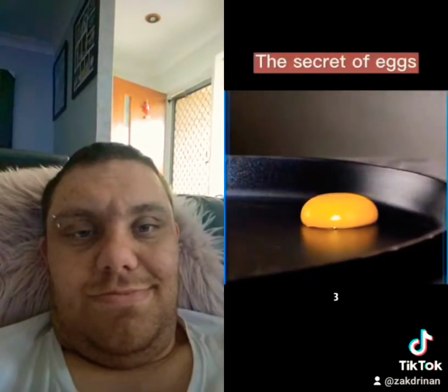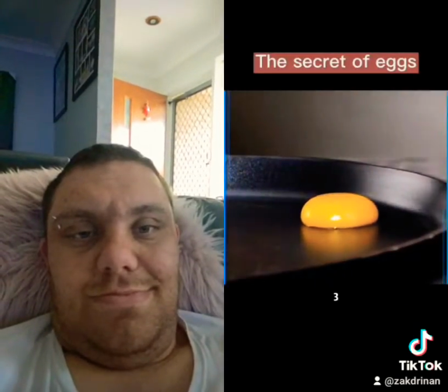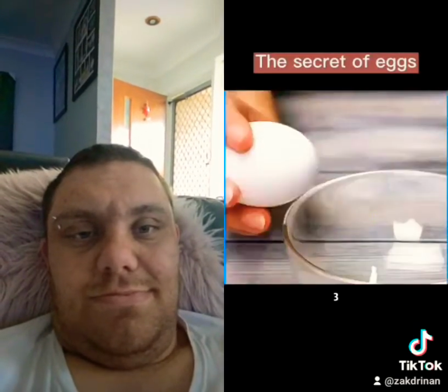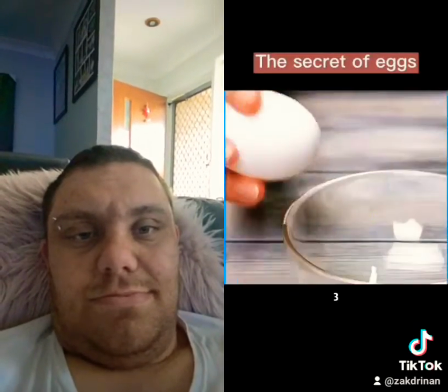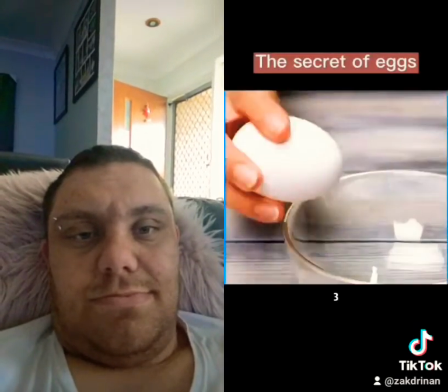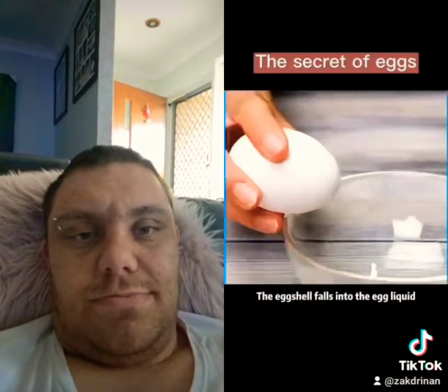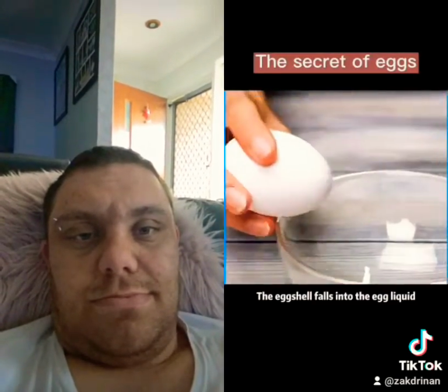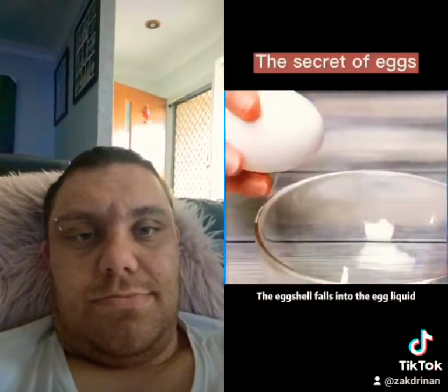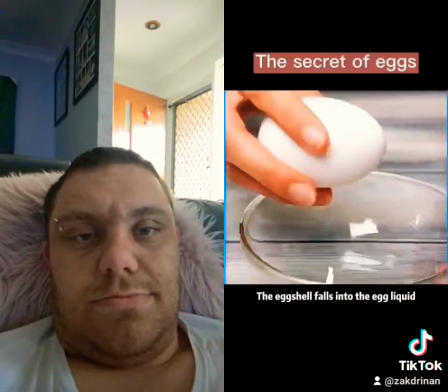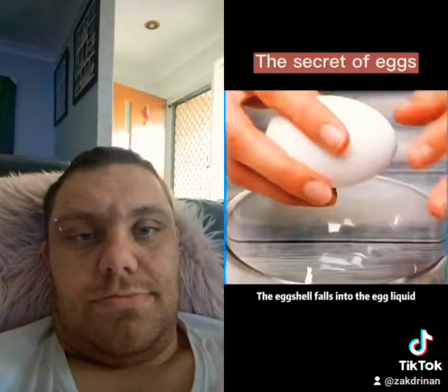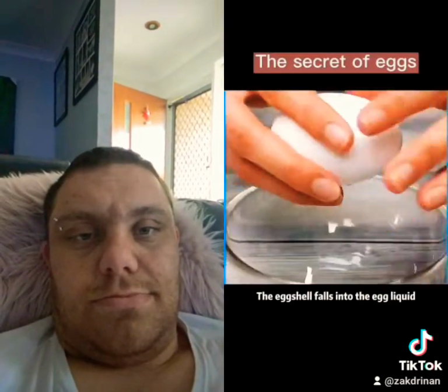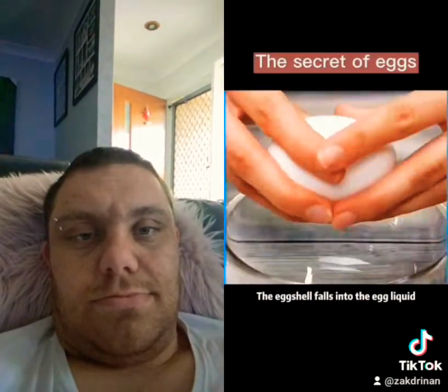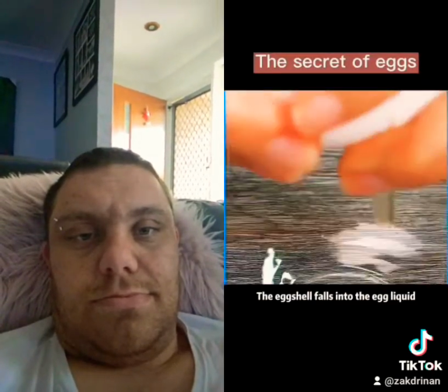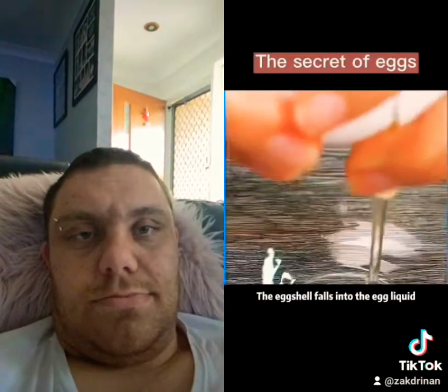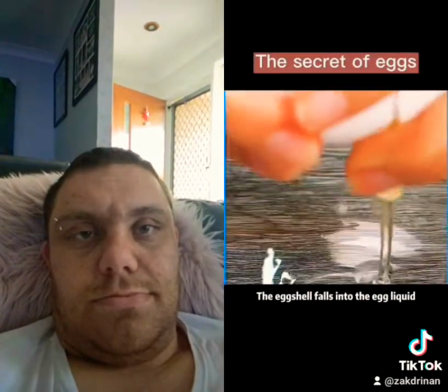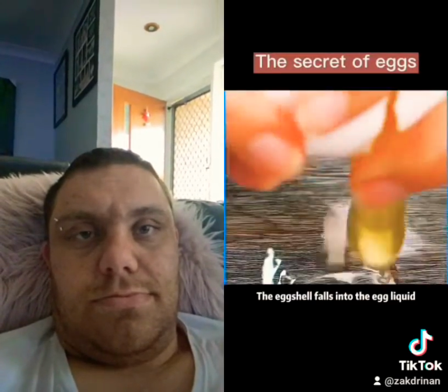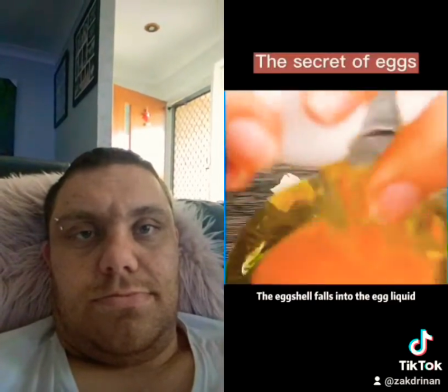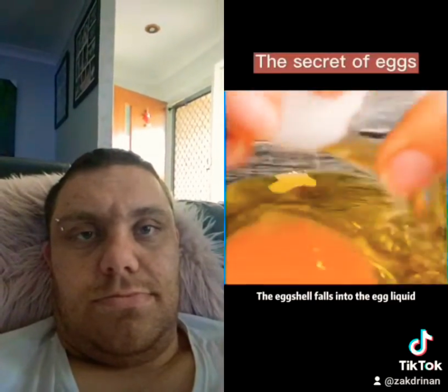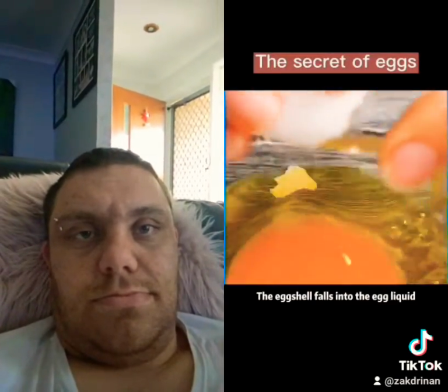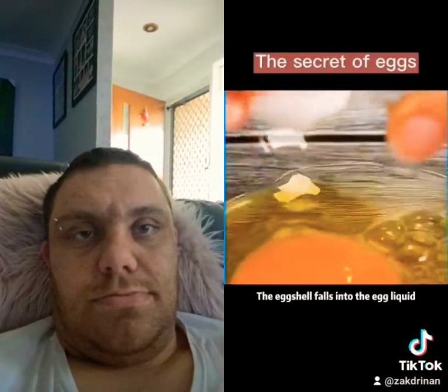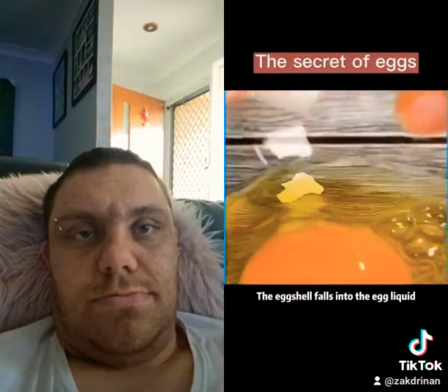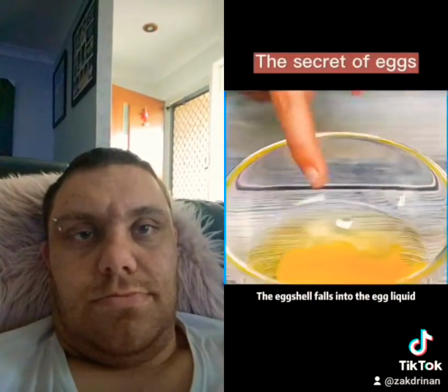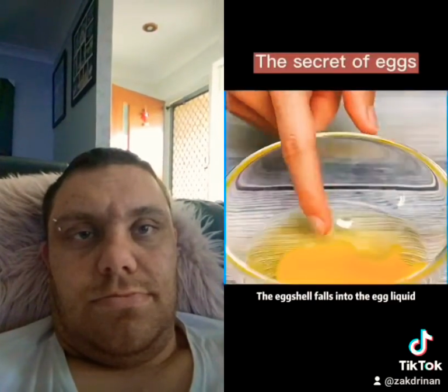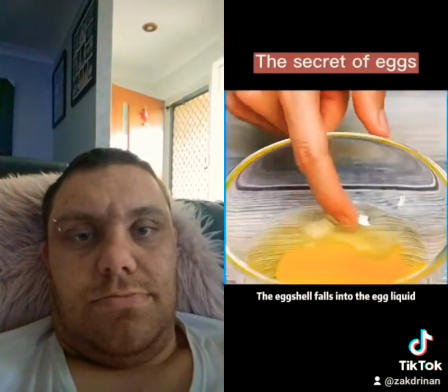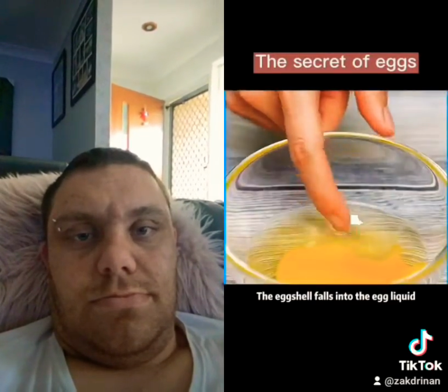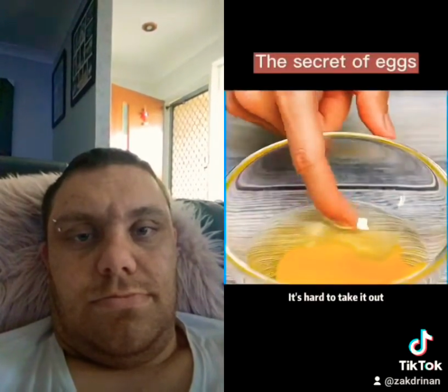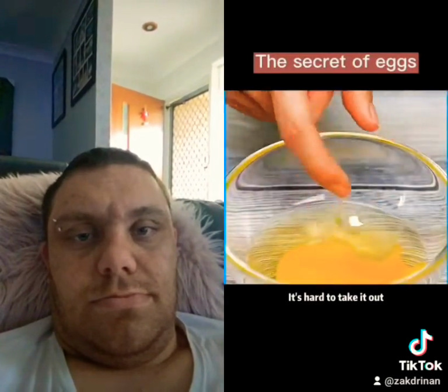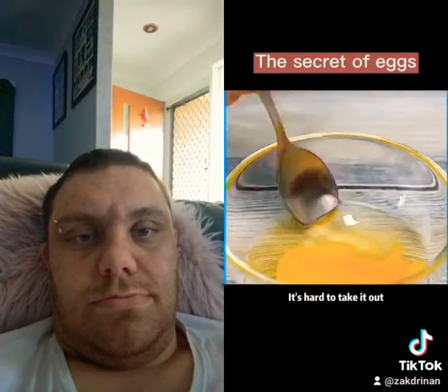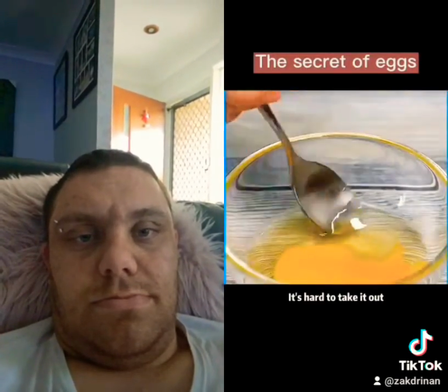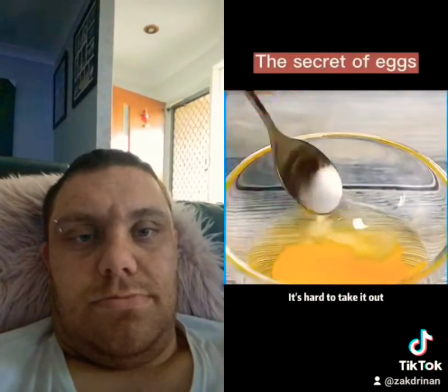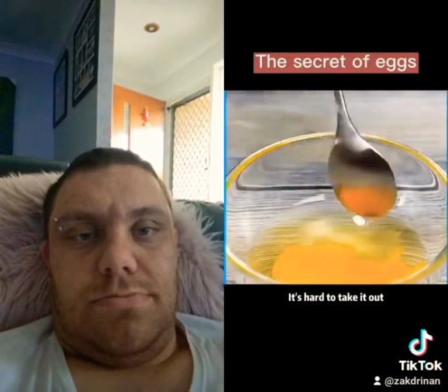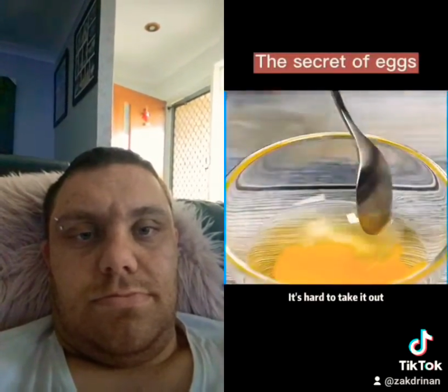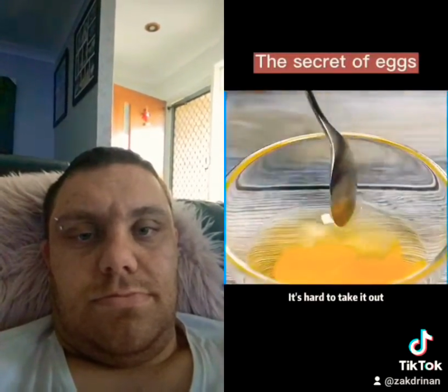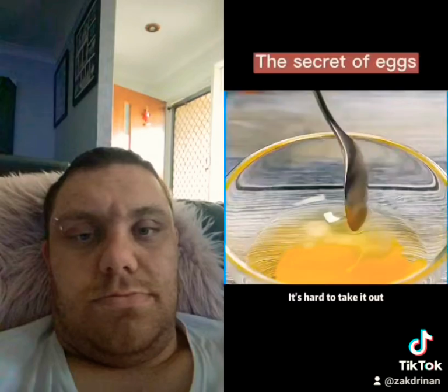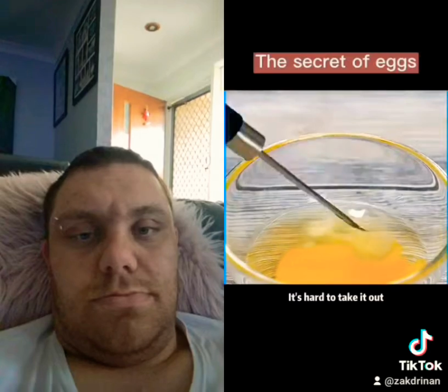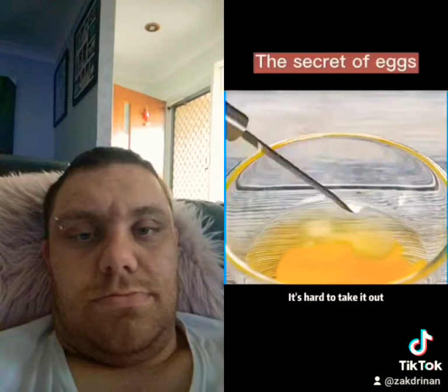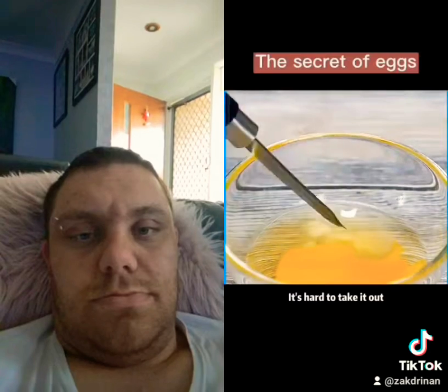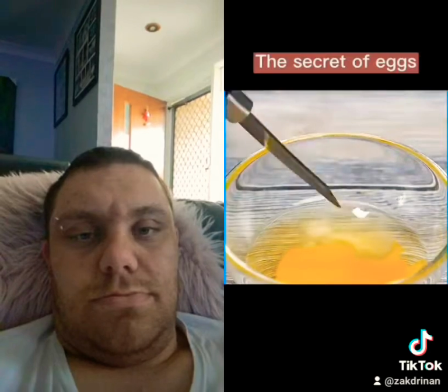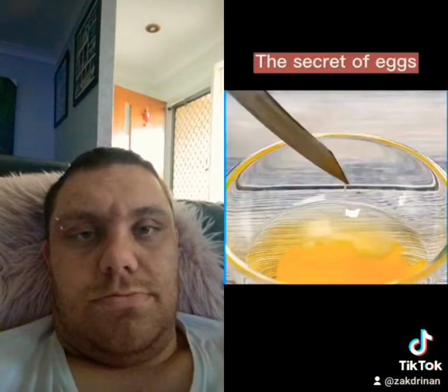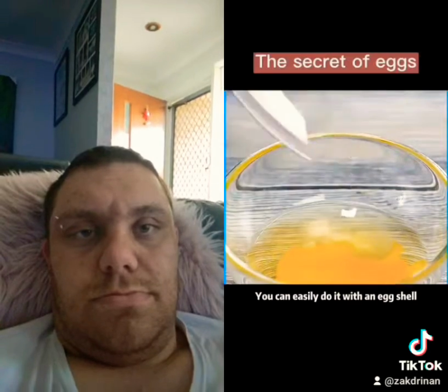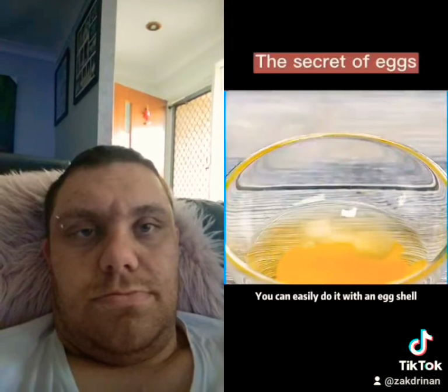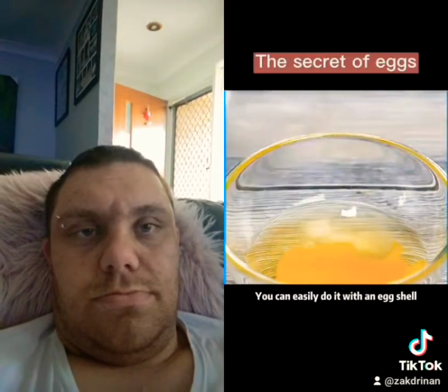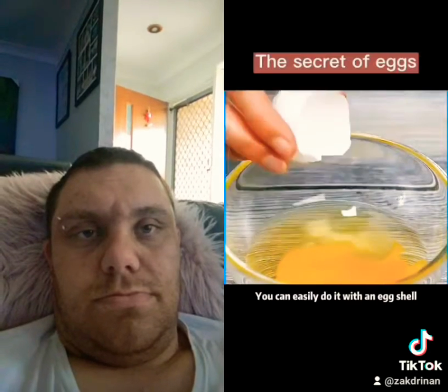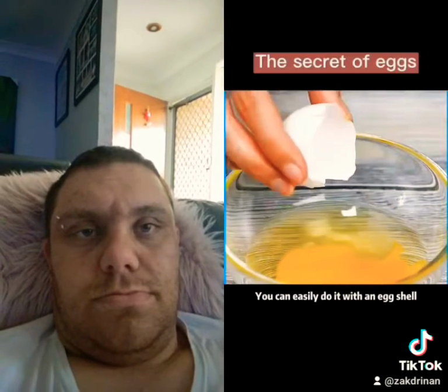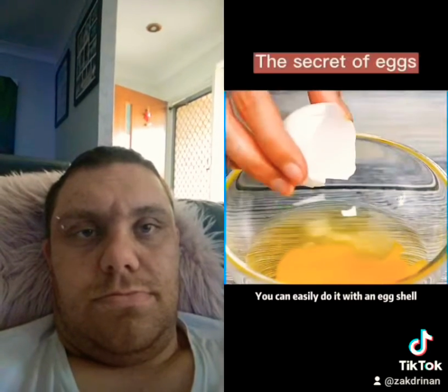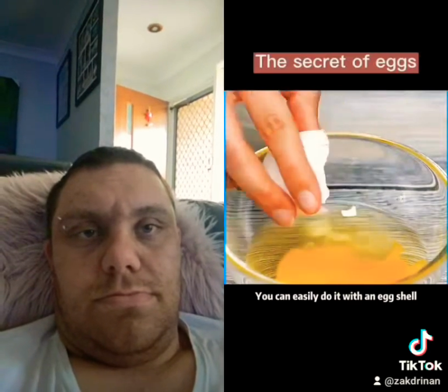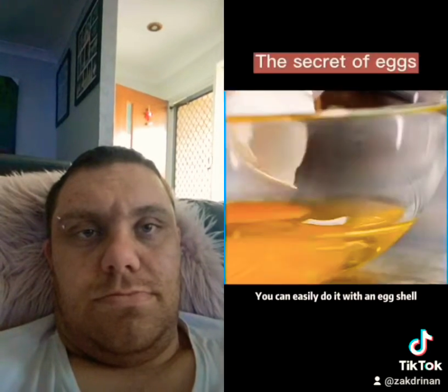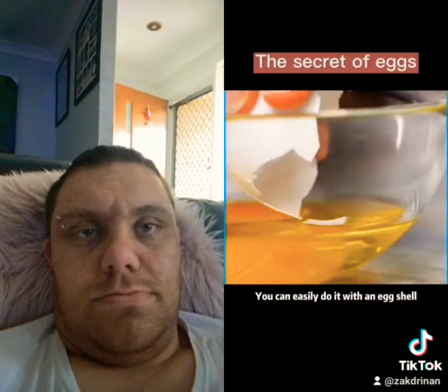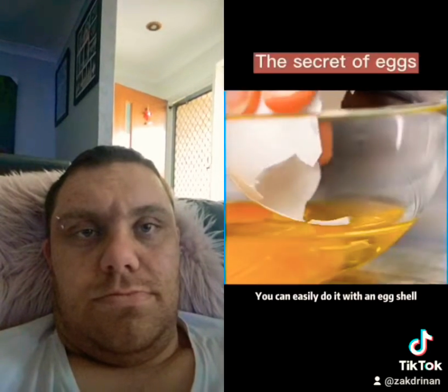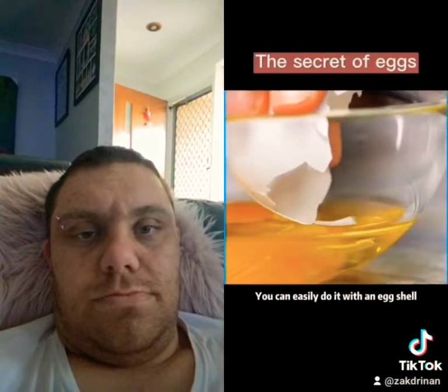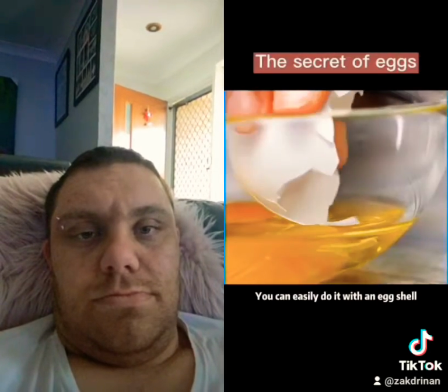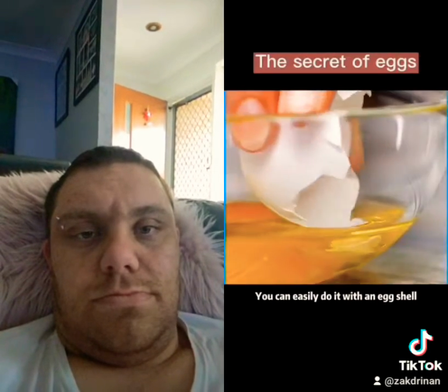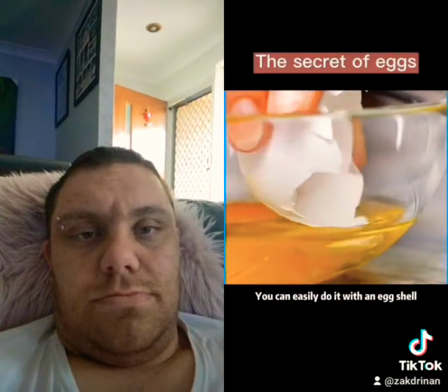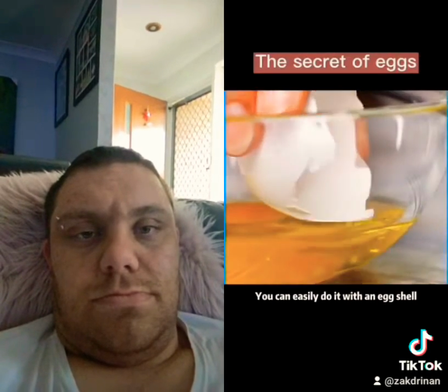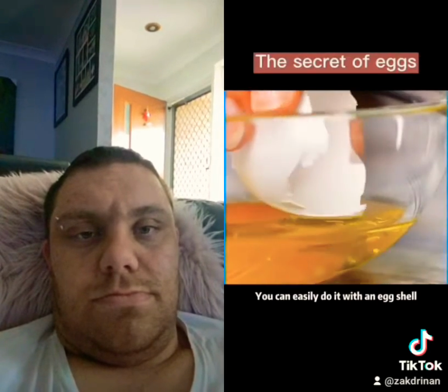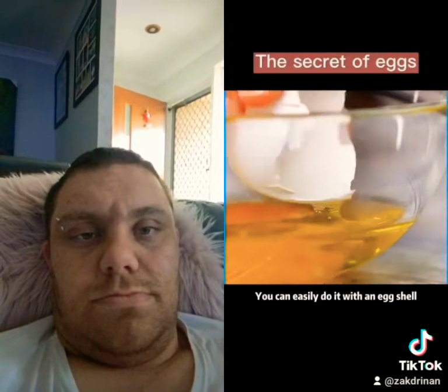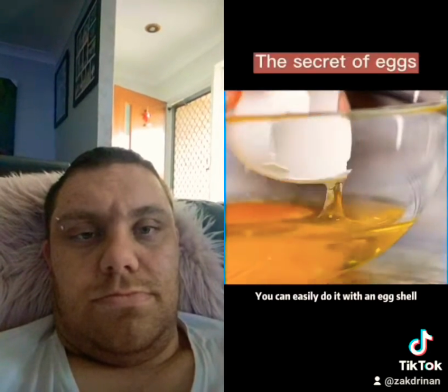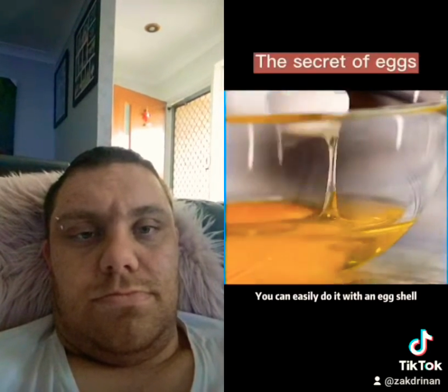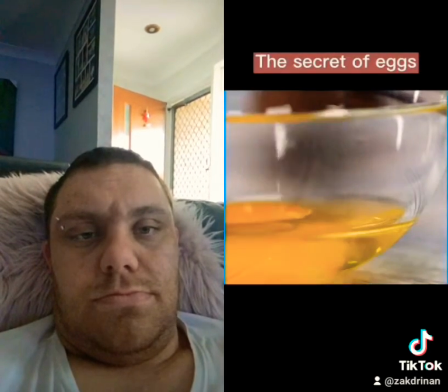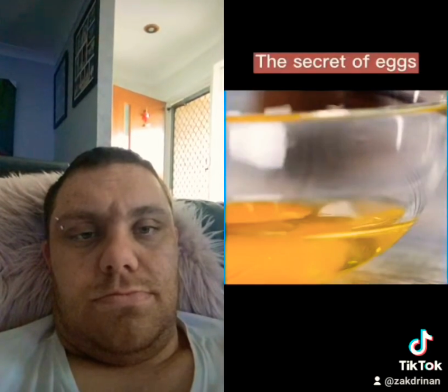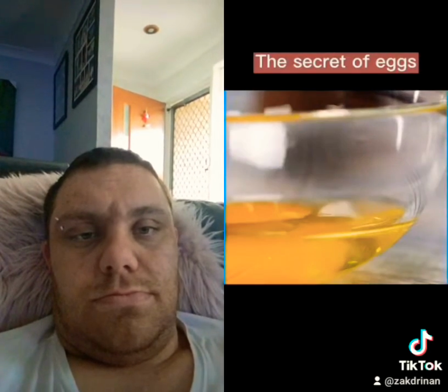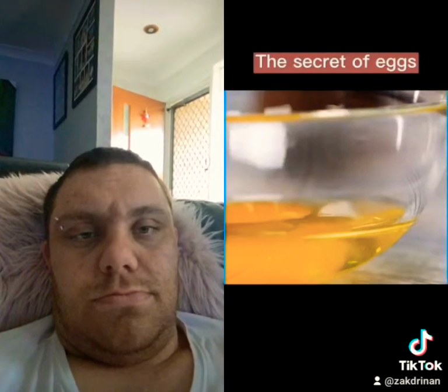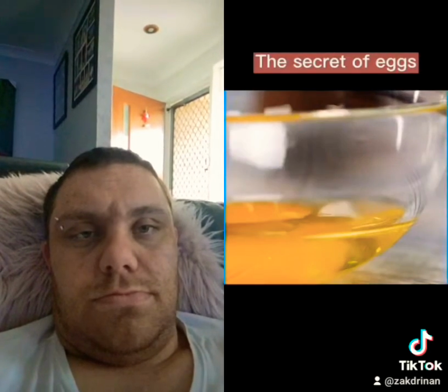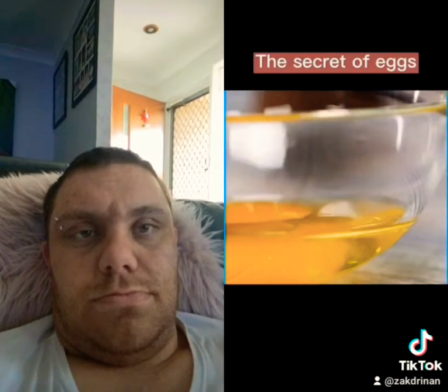Third, if an eggshell falls into the egg liquid and it's hard to take out, you can easily retrieve it using another eggshell.